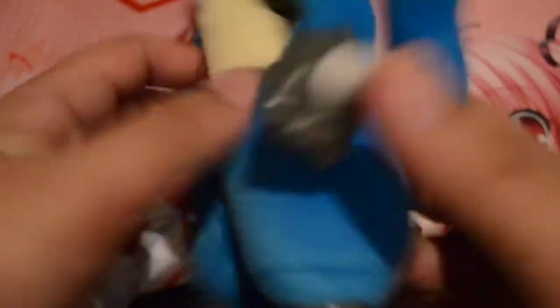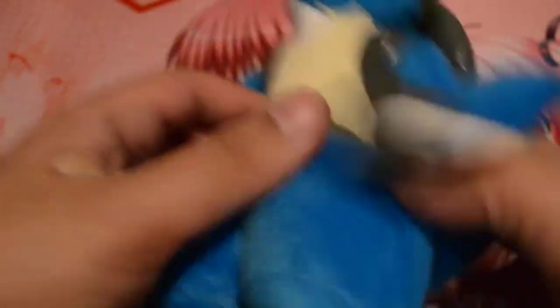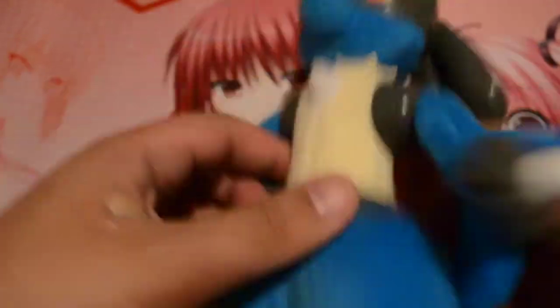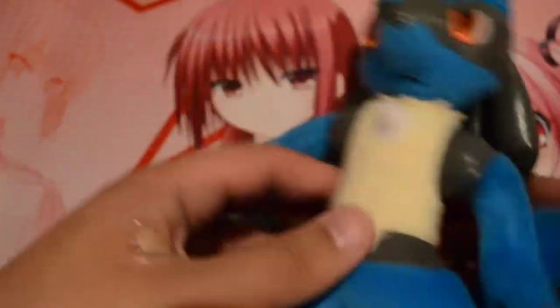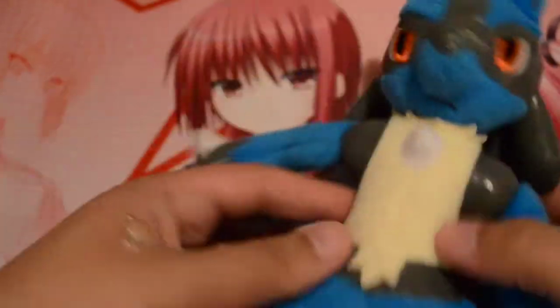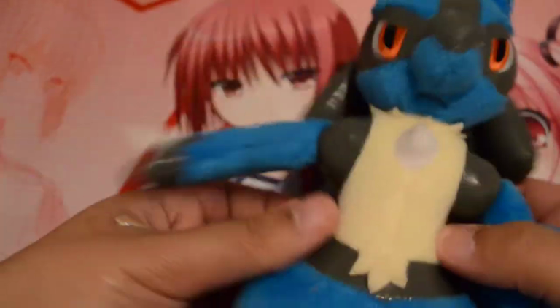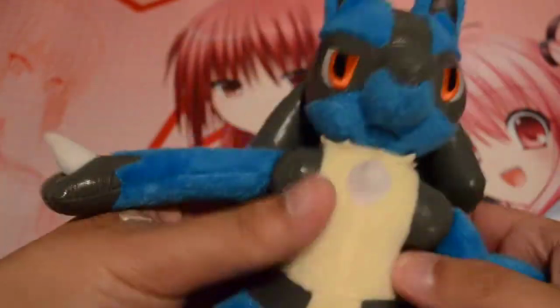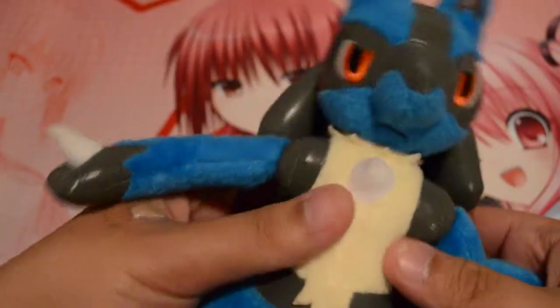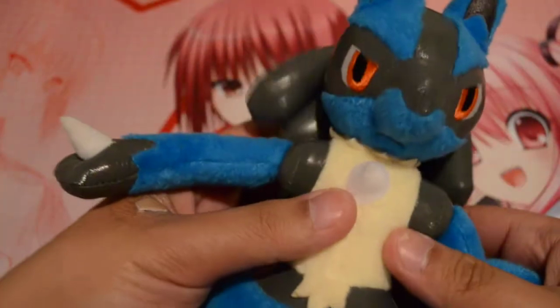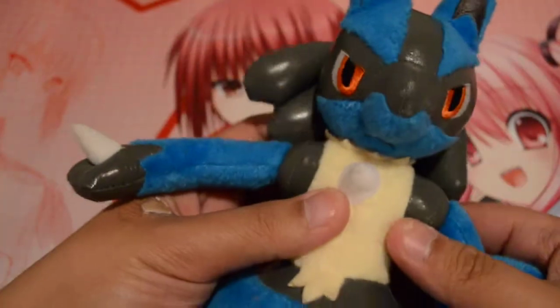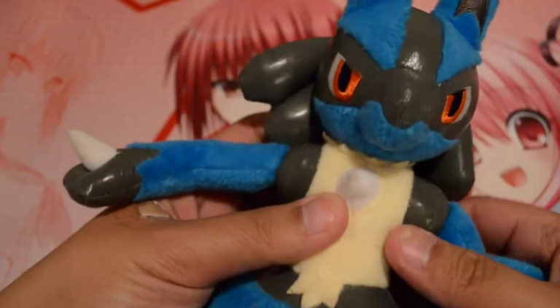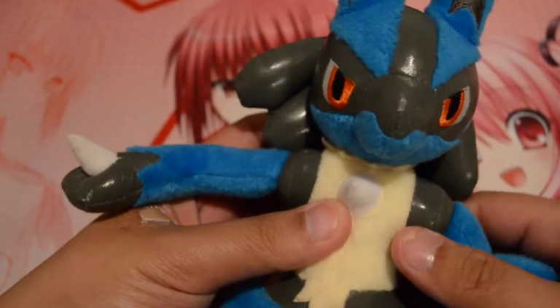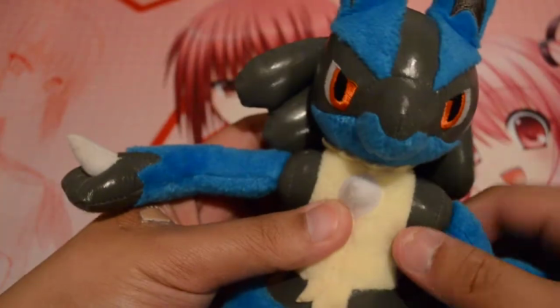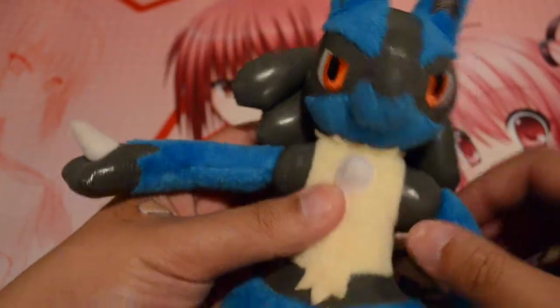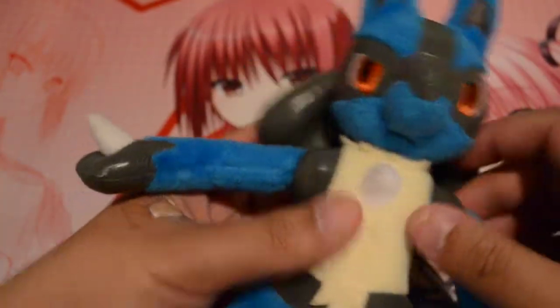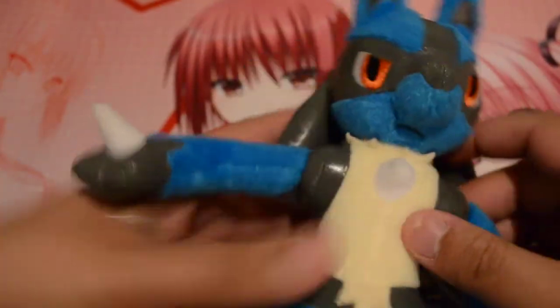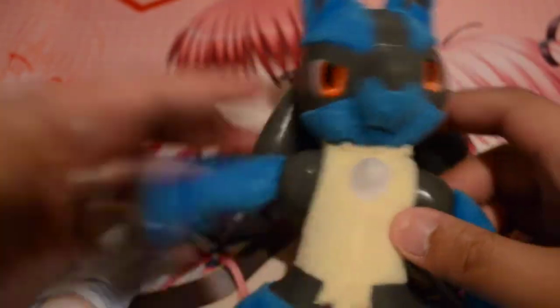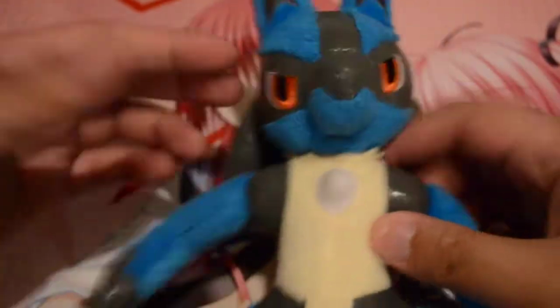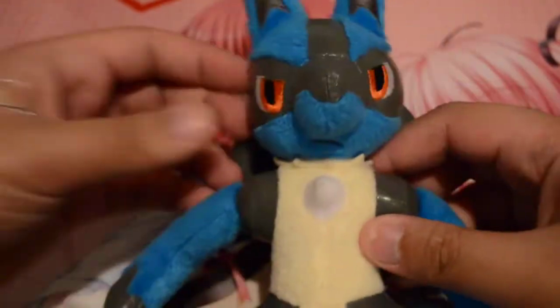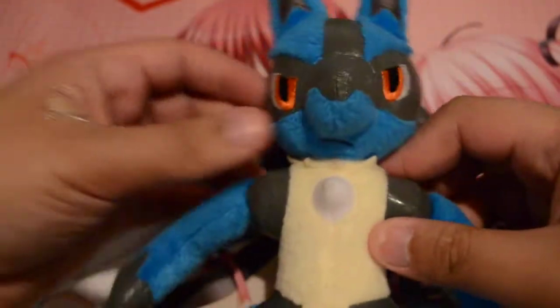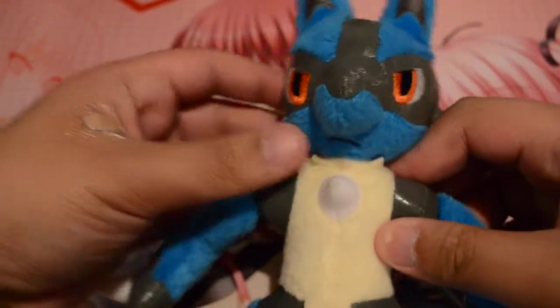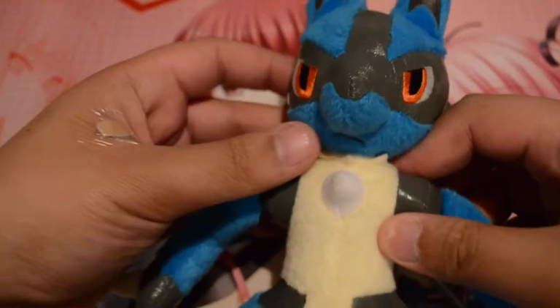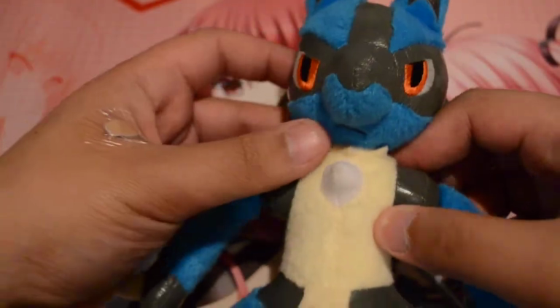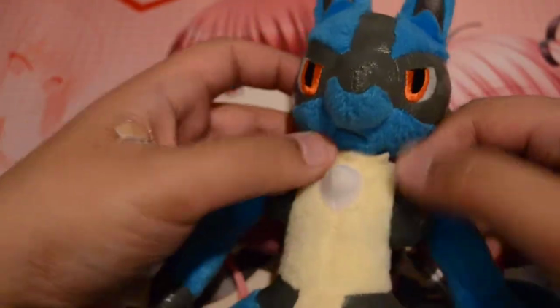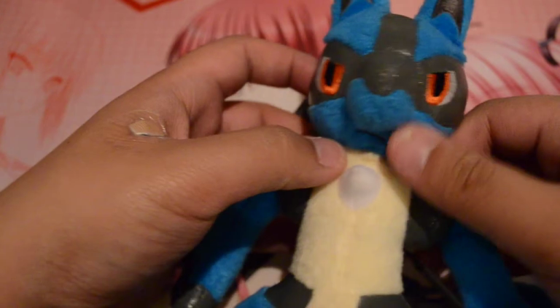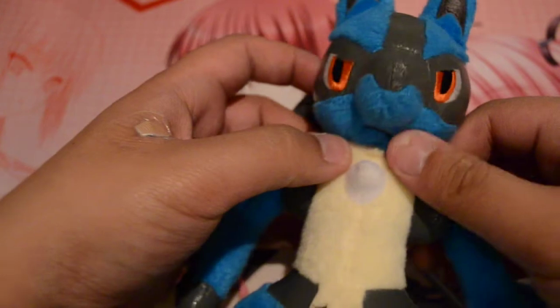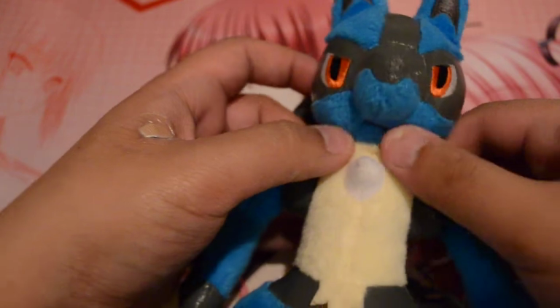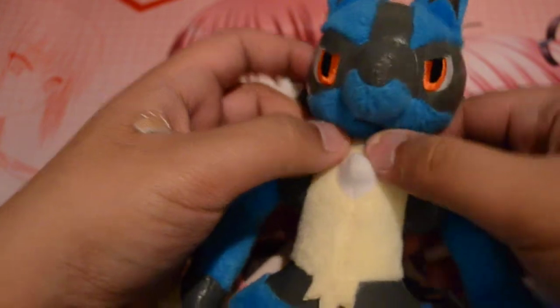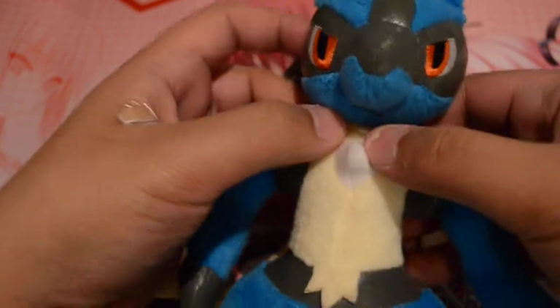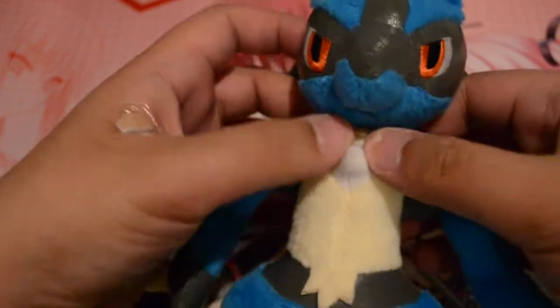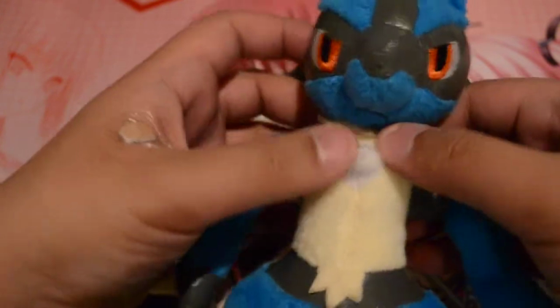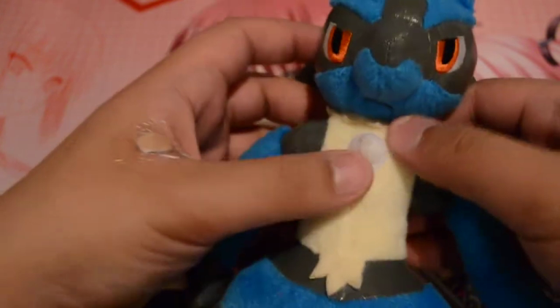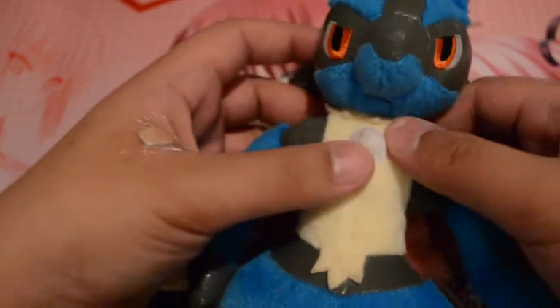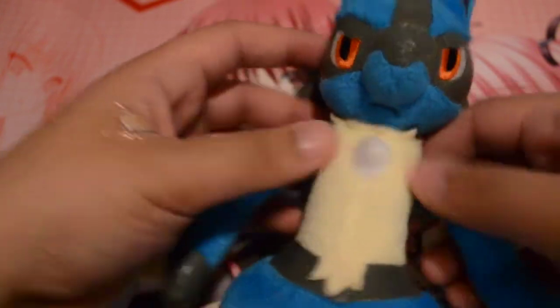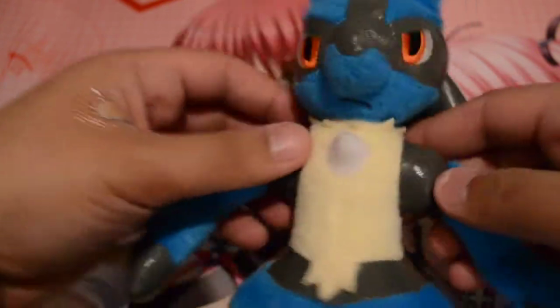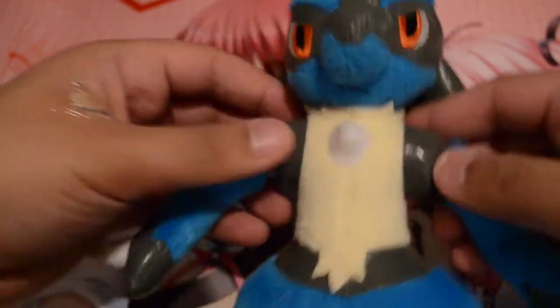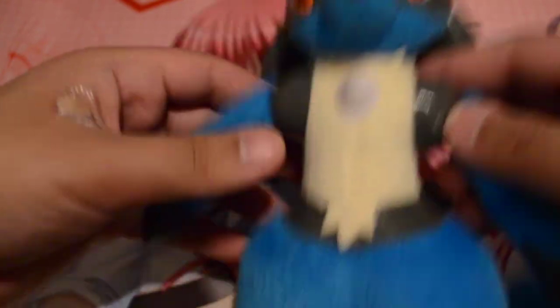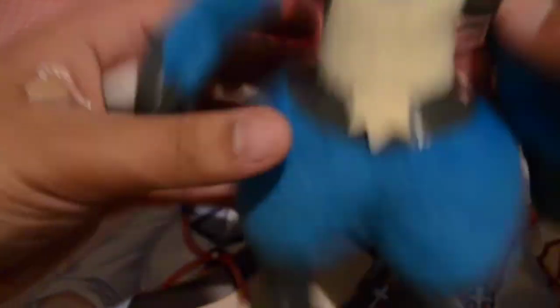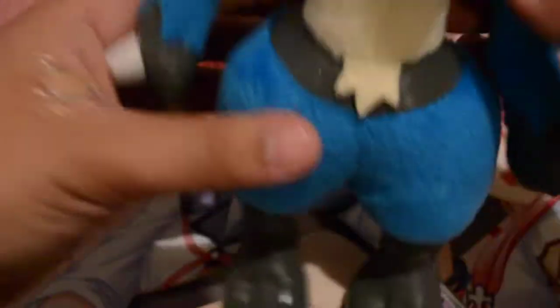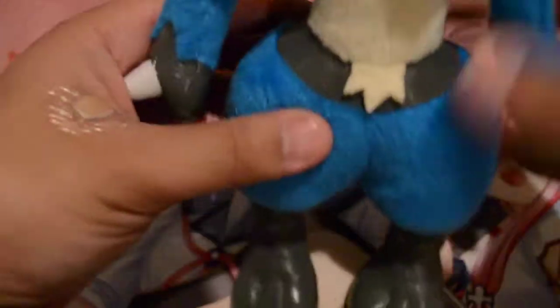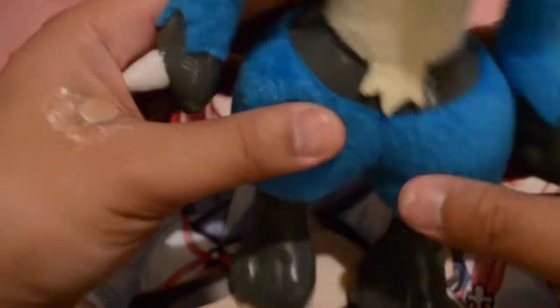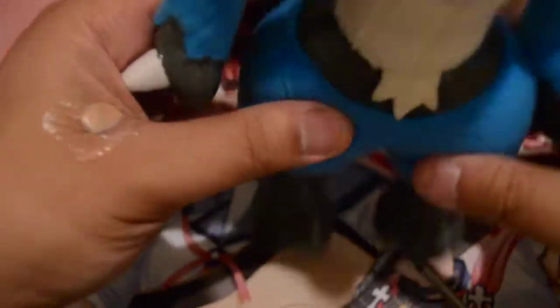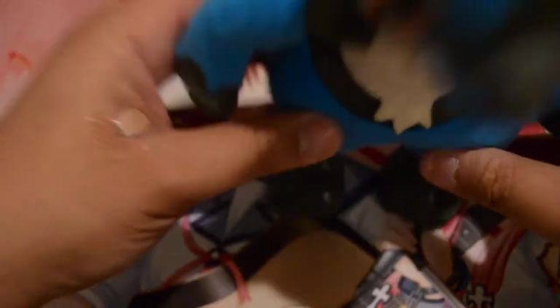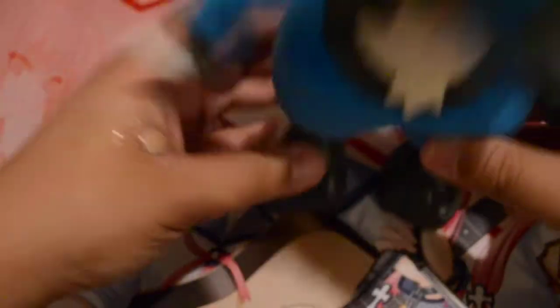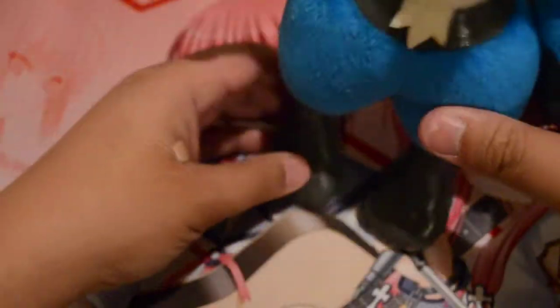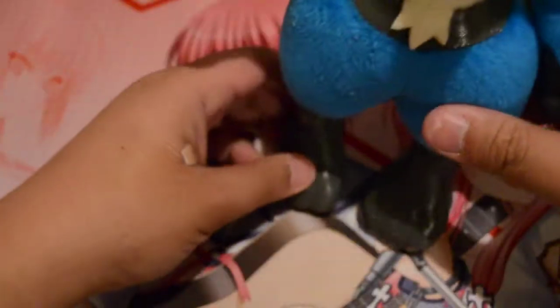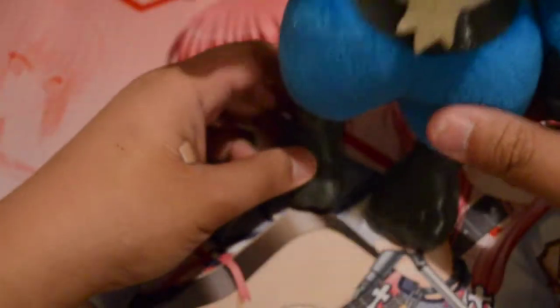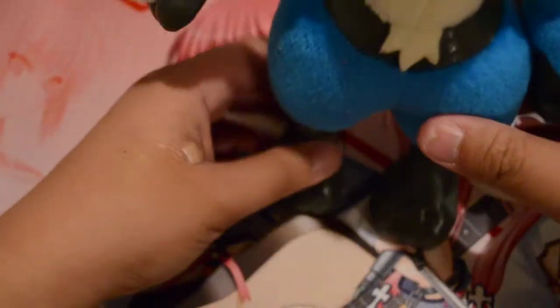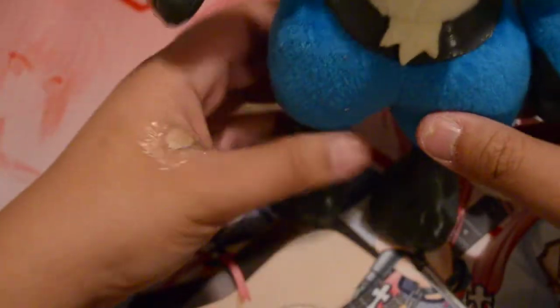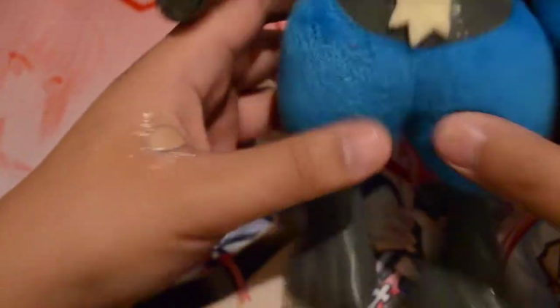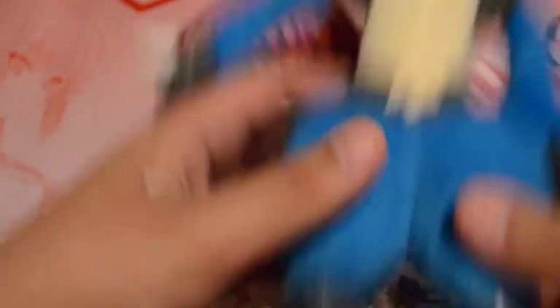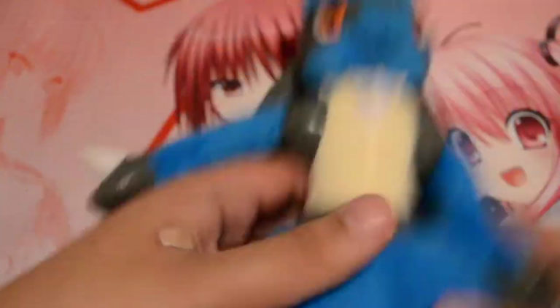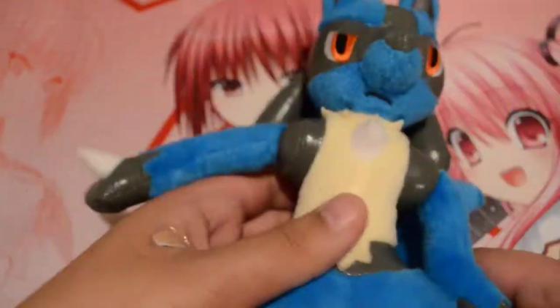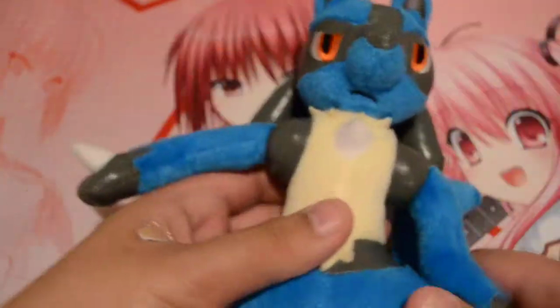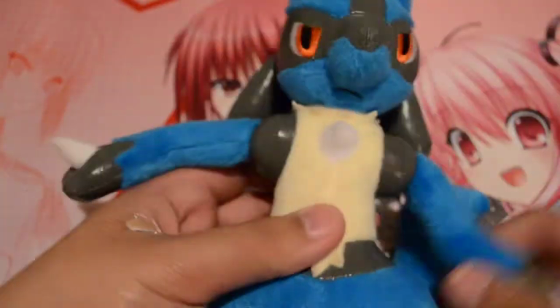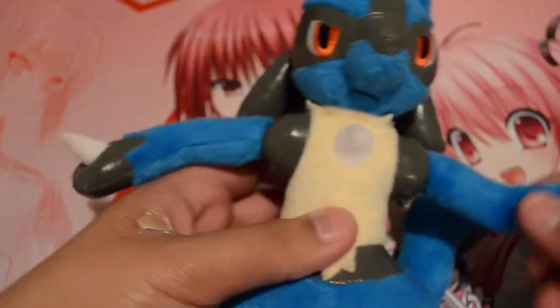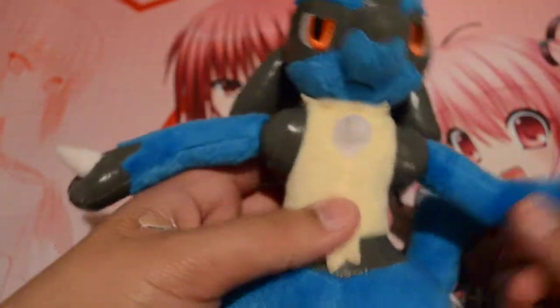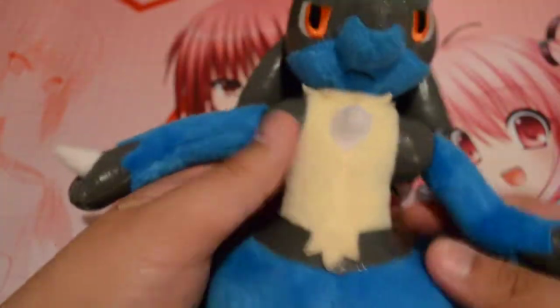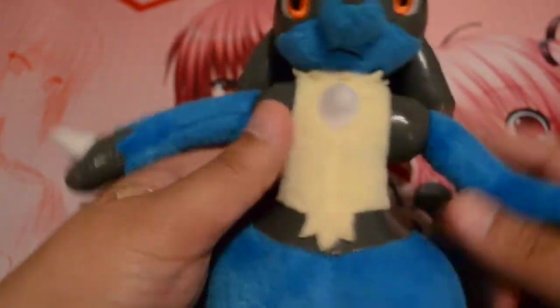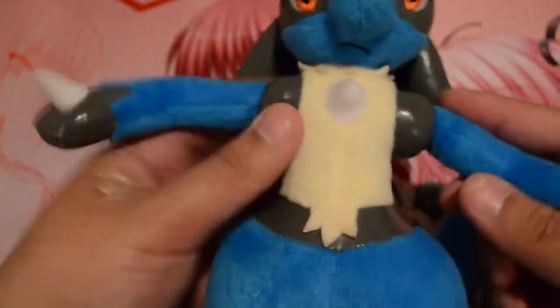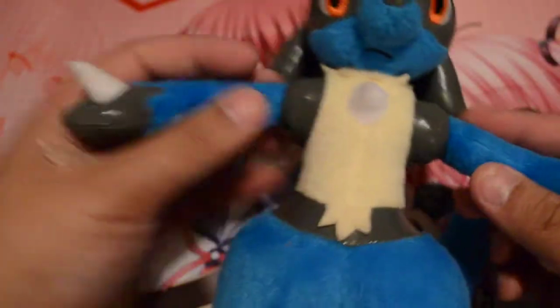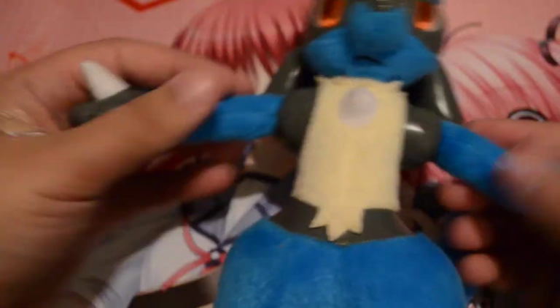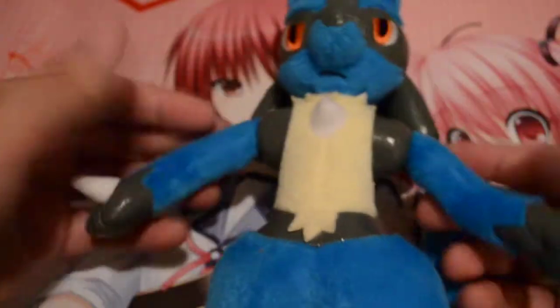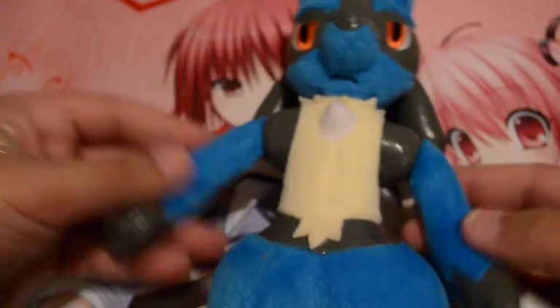This is from when the Lucario movie came out, so pretty cool. I got it, I like it. It's cool to add to the collection of Pokémon plushies.